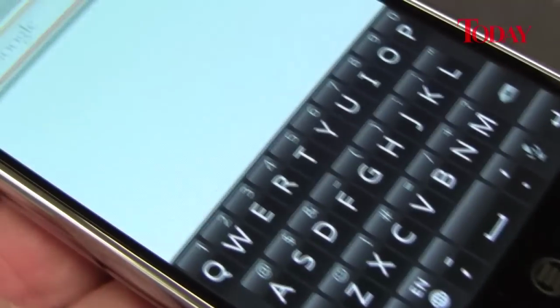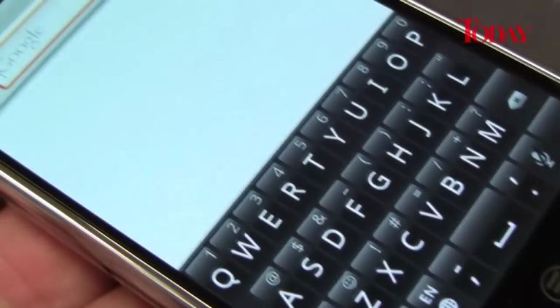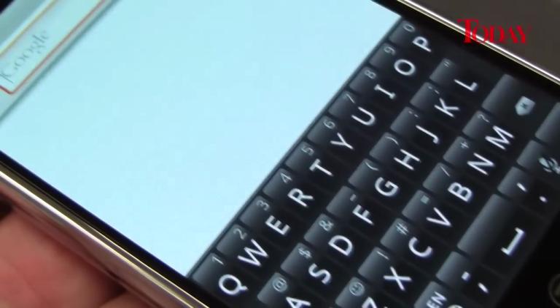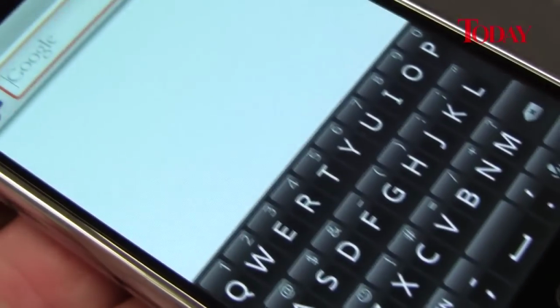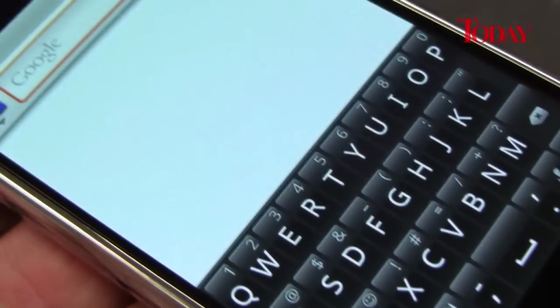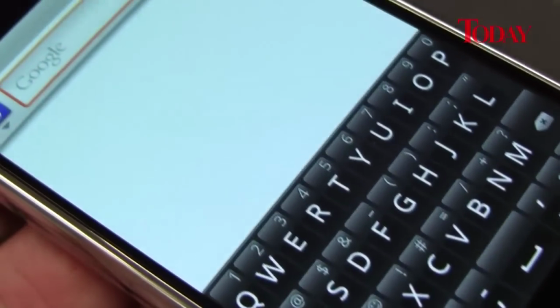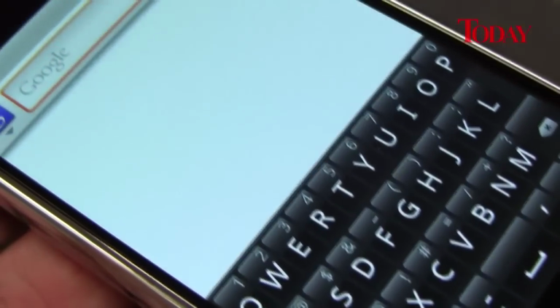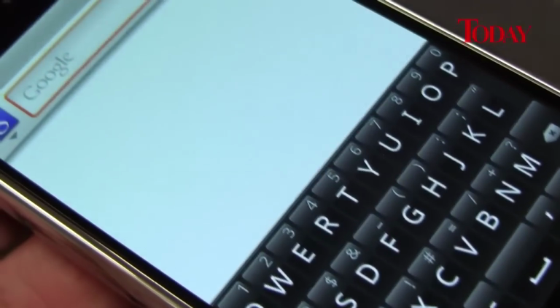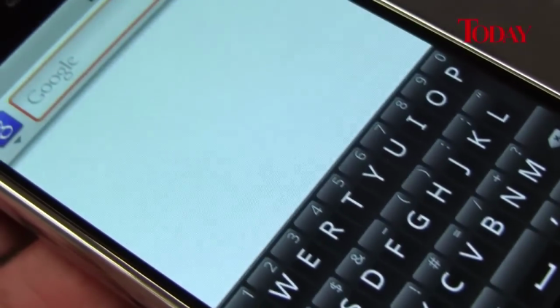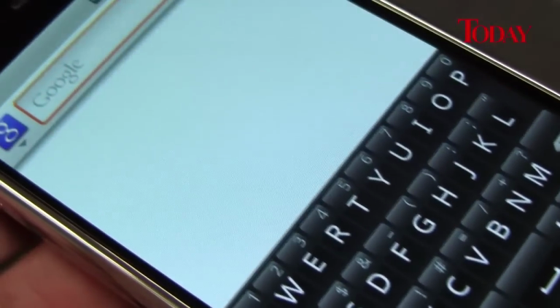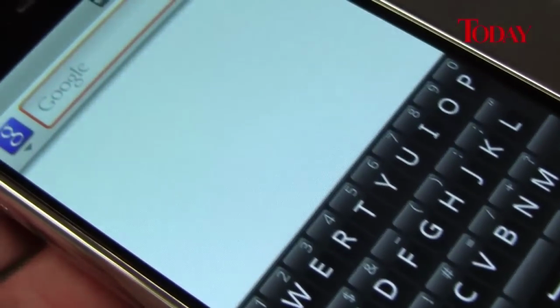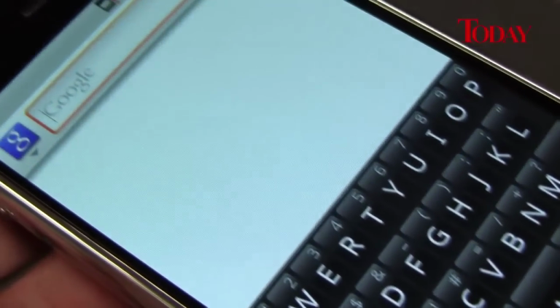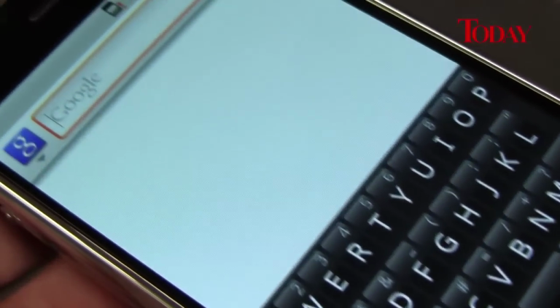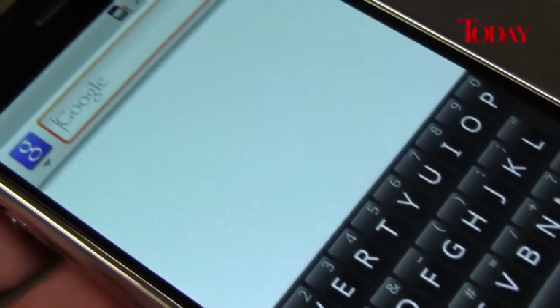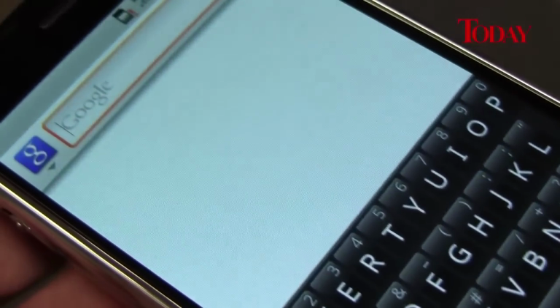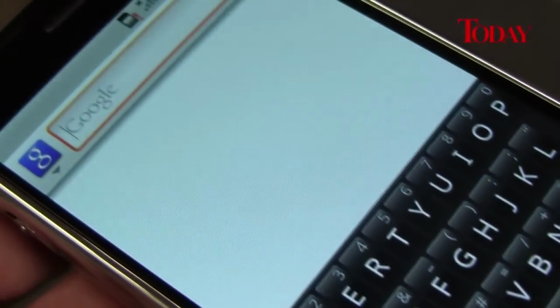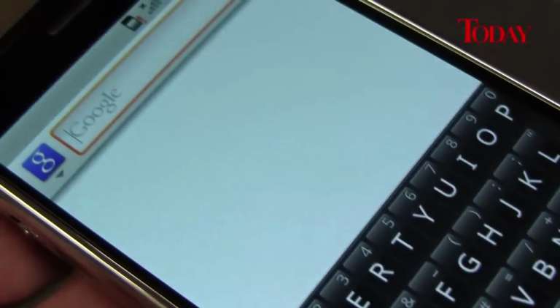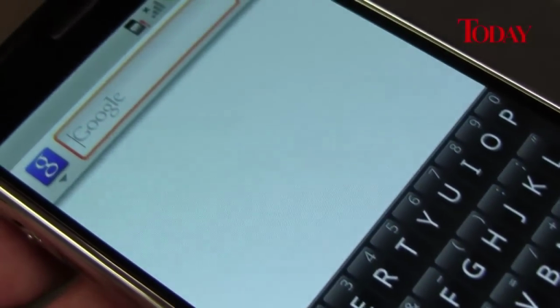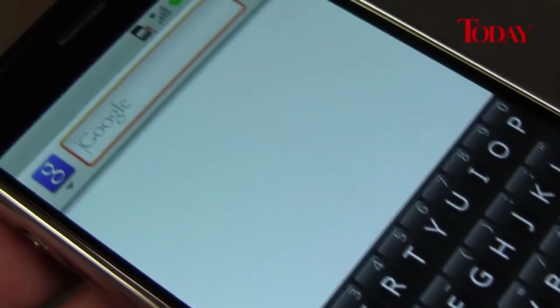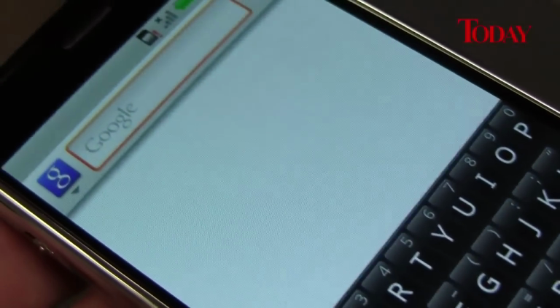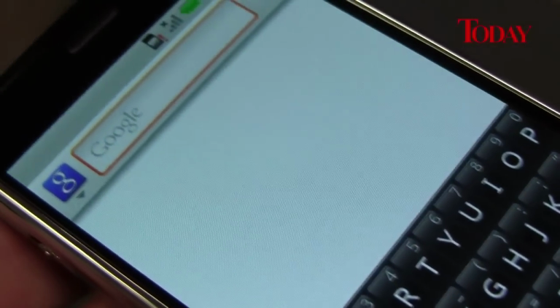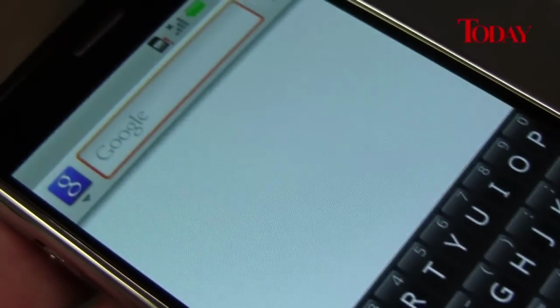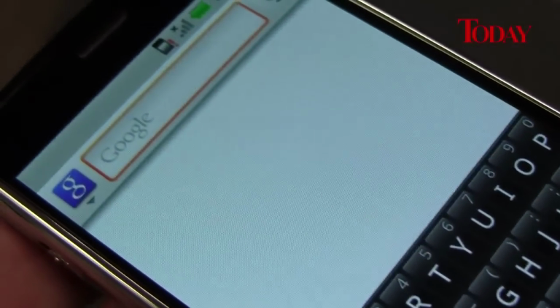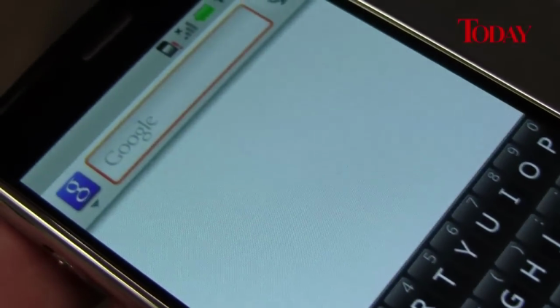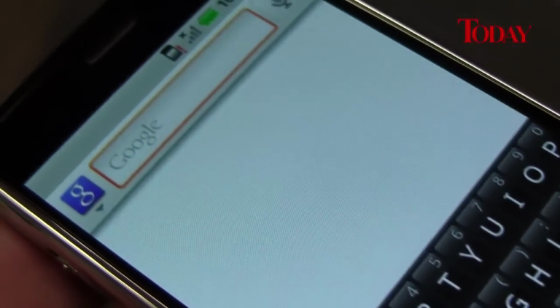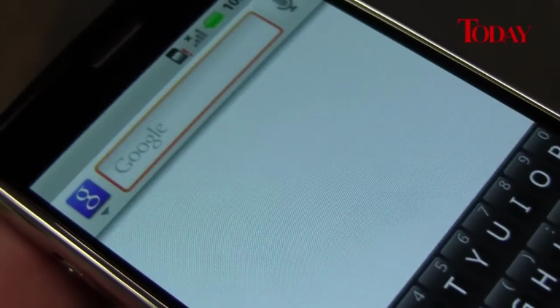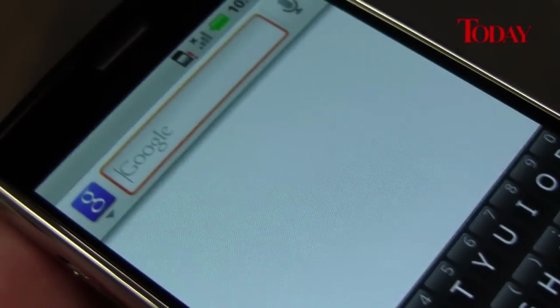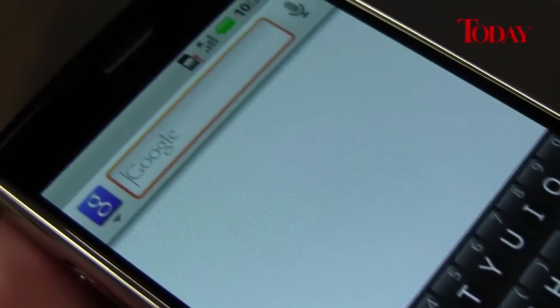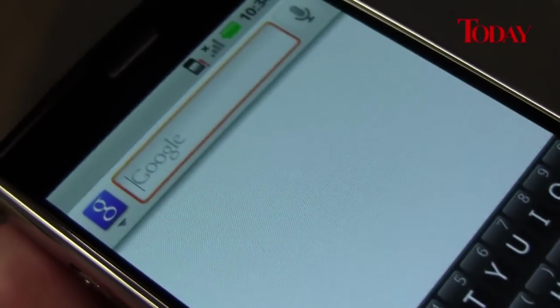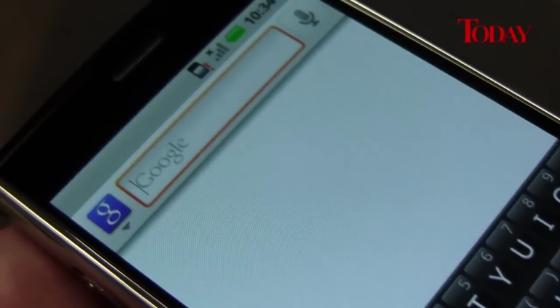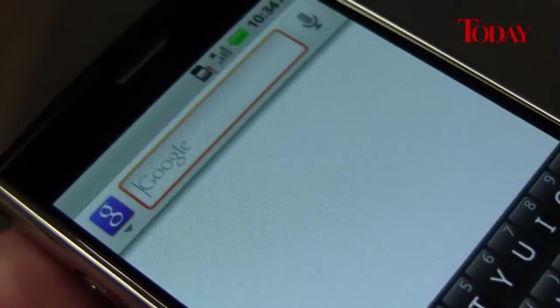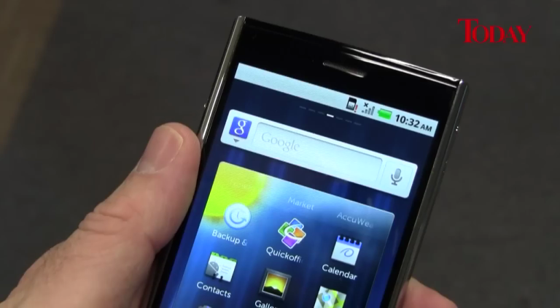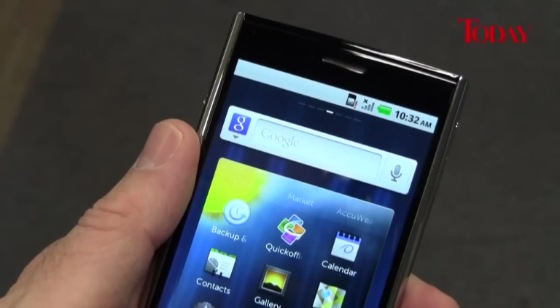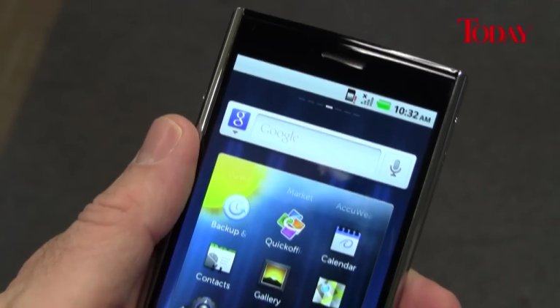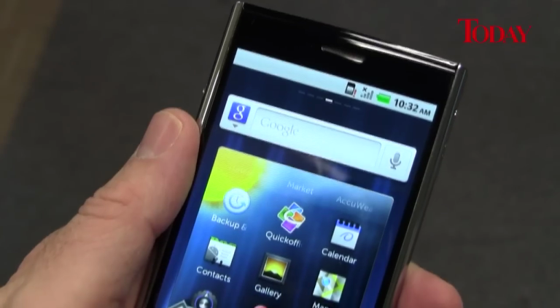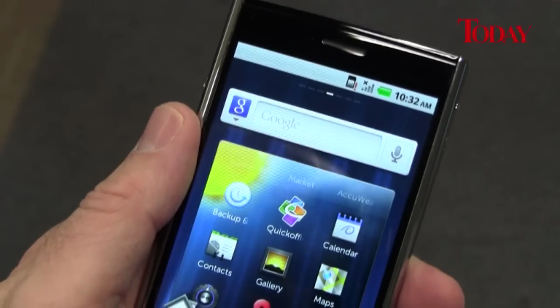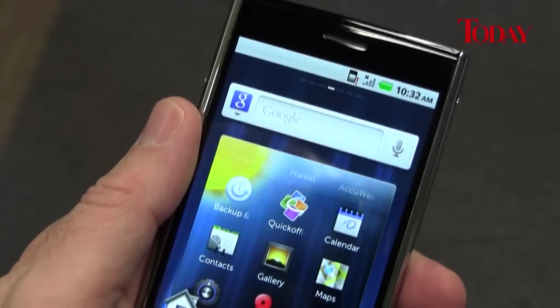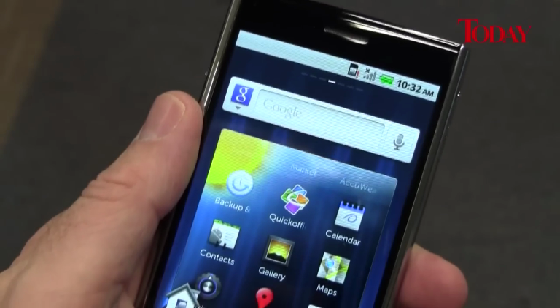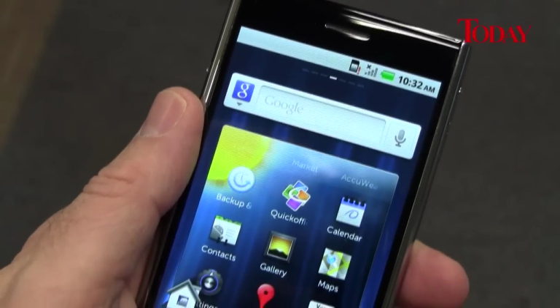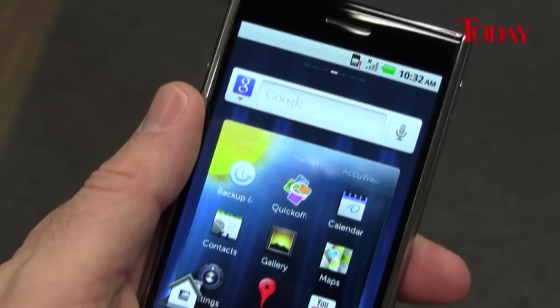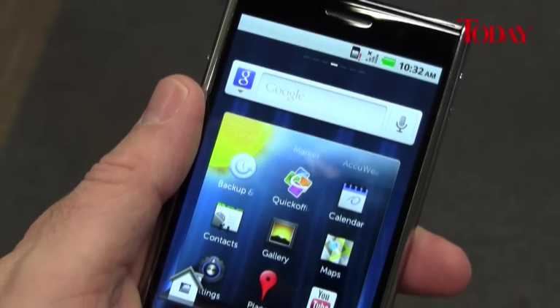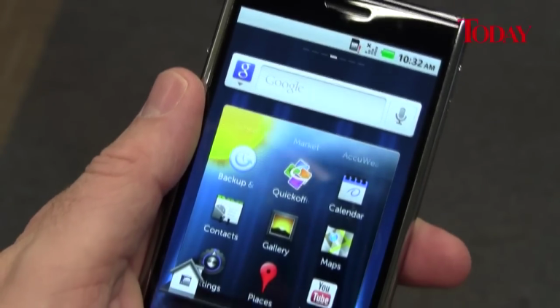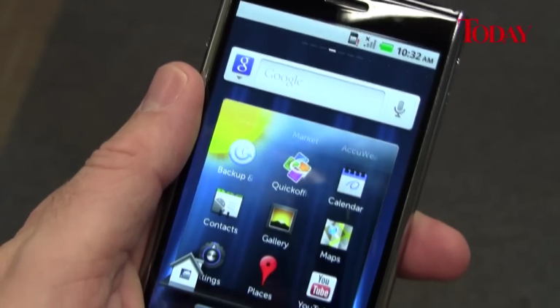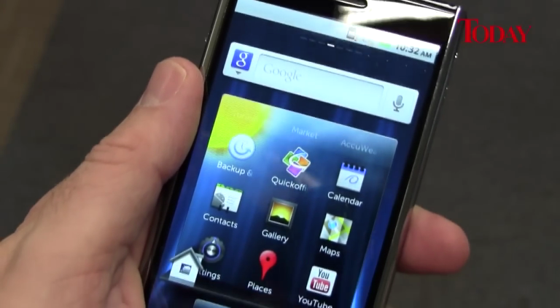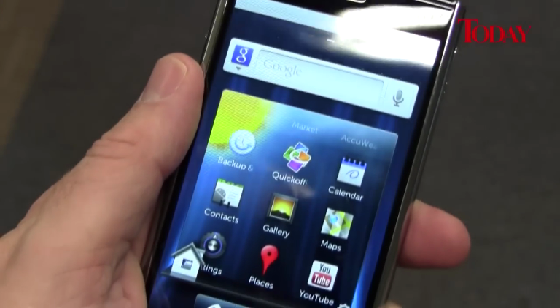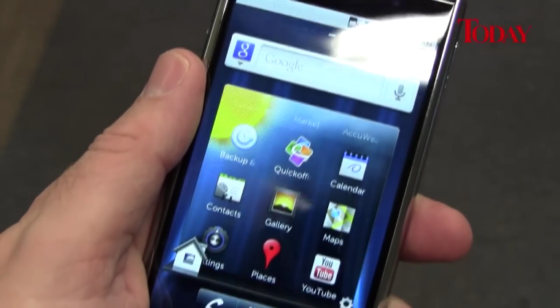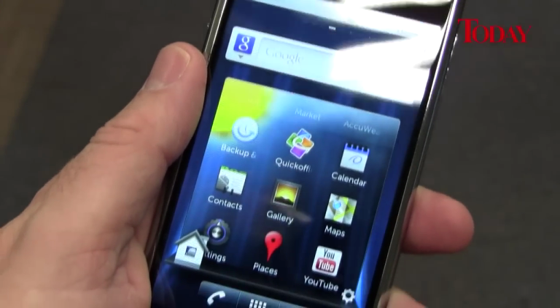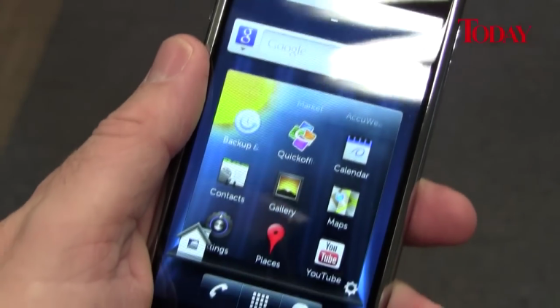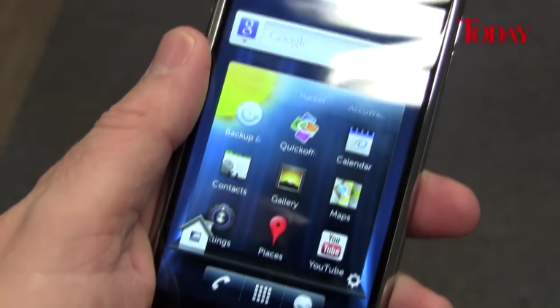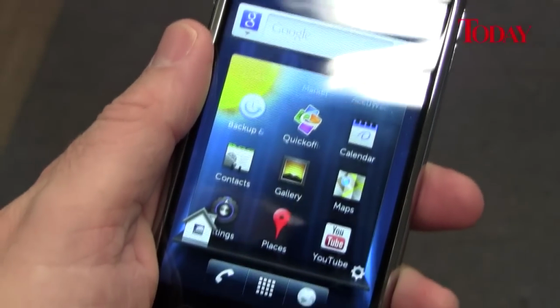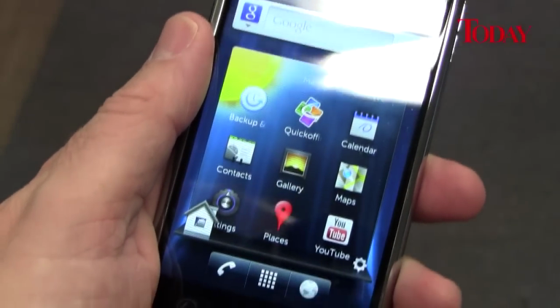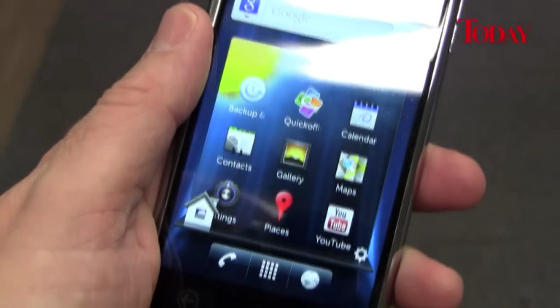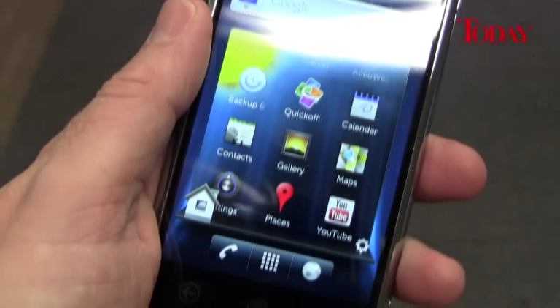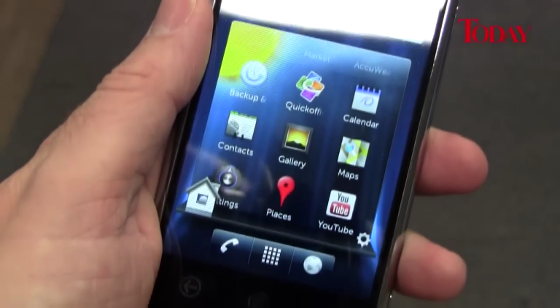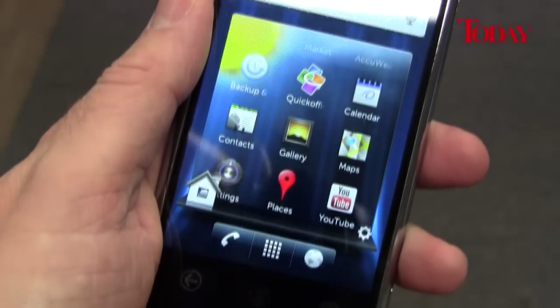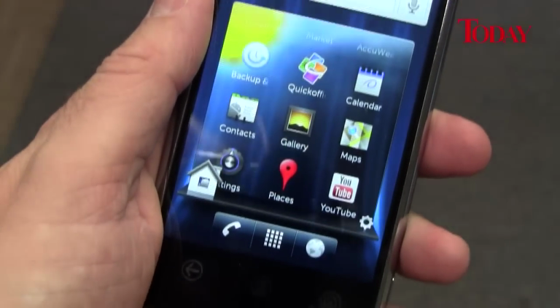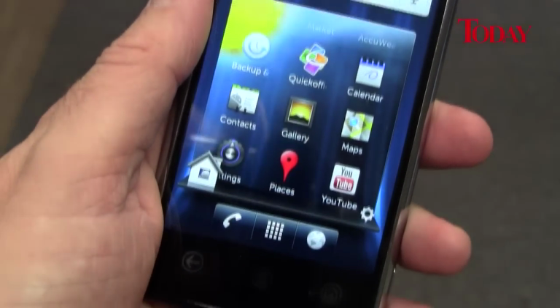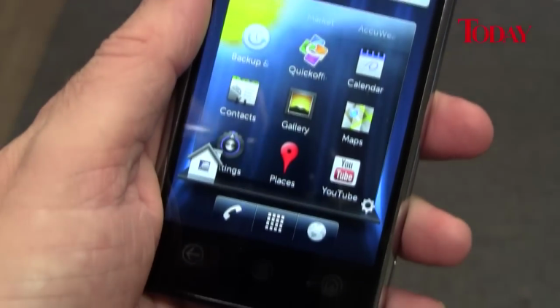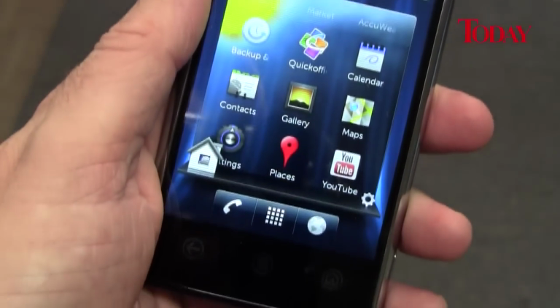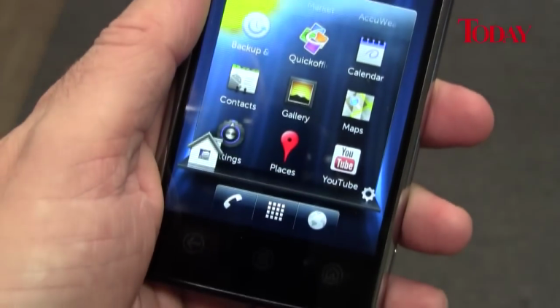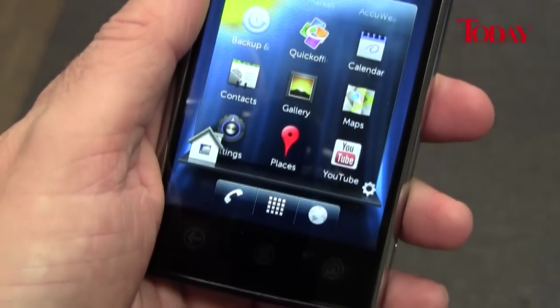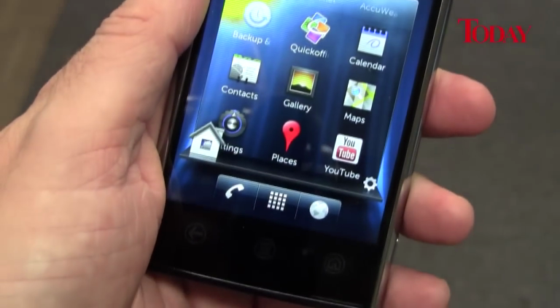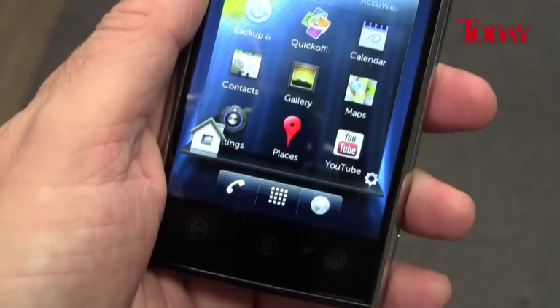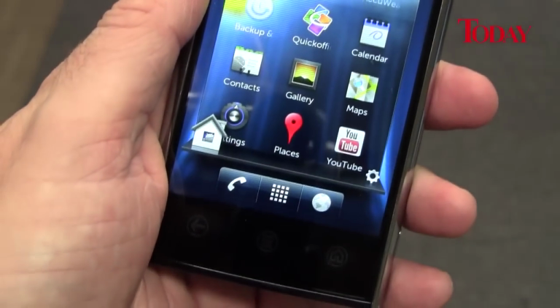The AMOLED technology 4.1-inch display makes viewing content on this phone a joy, with vibrant colours and clarity.